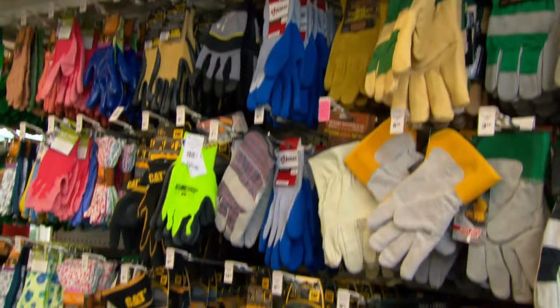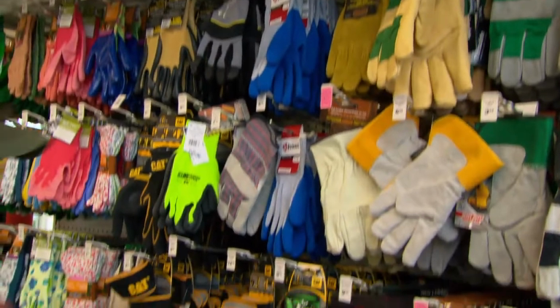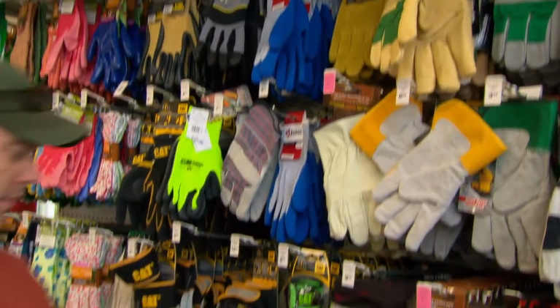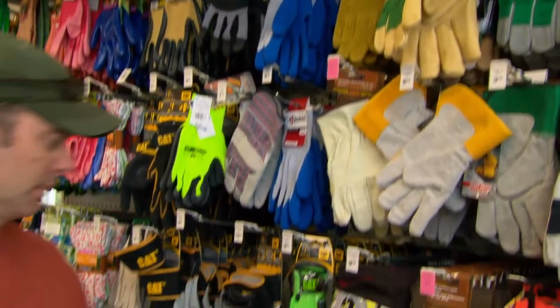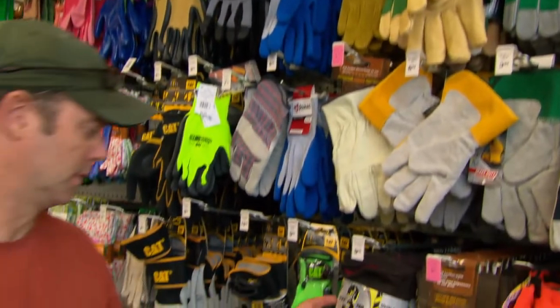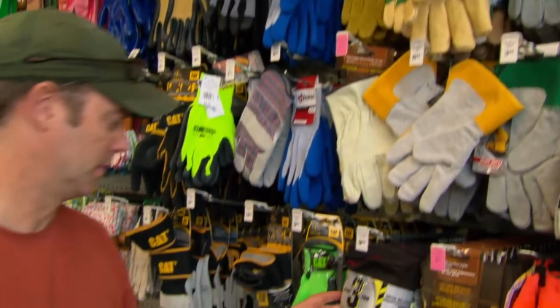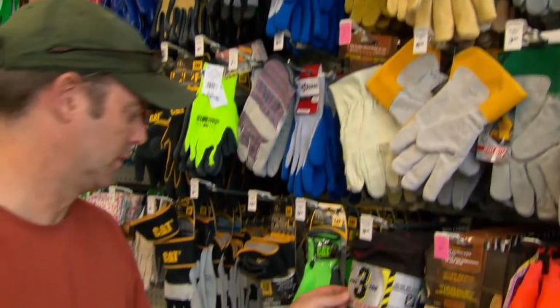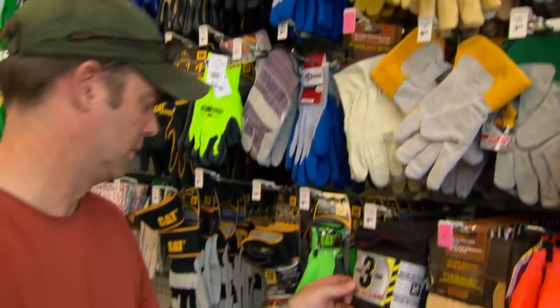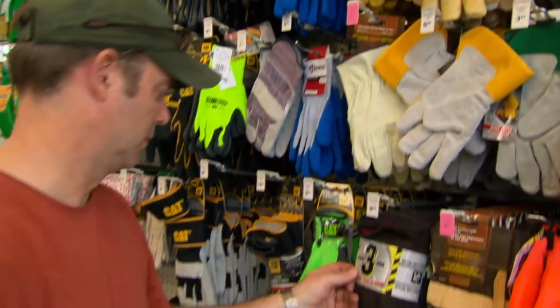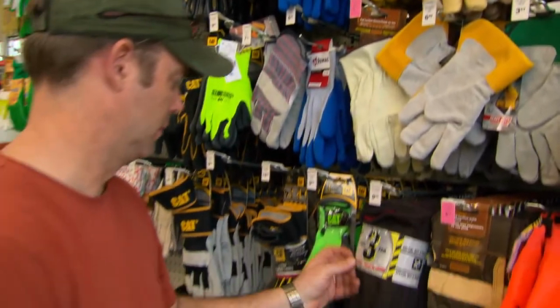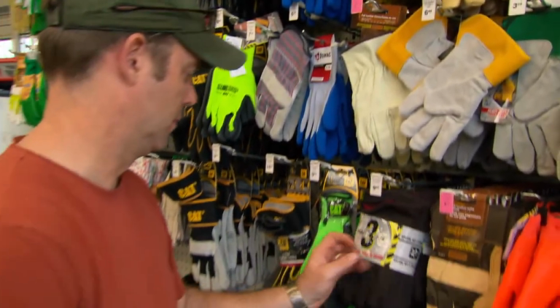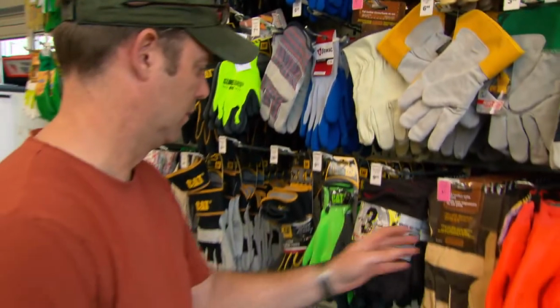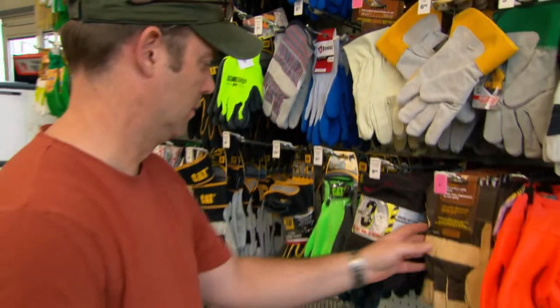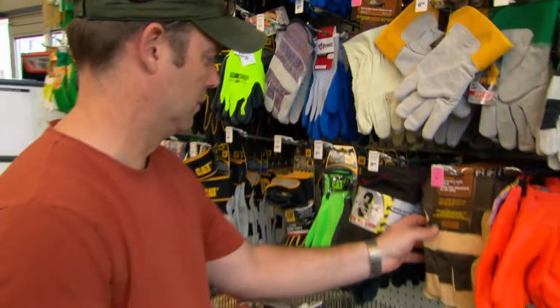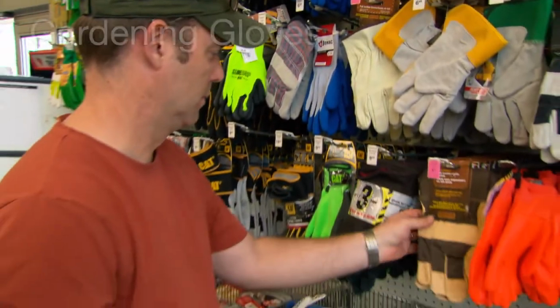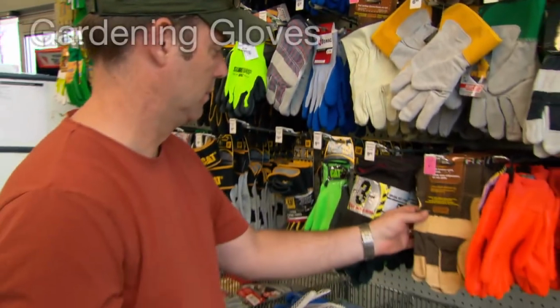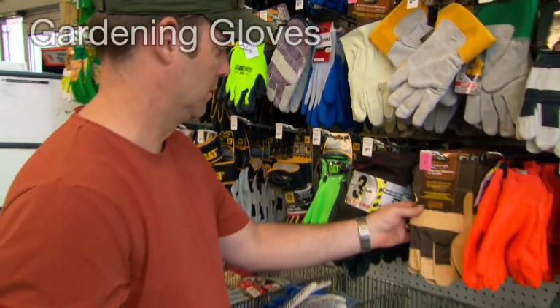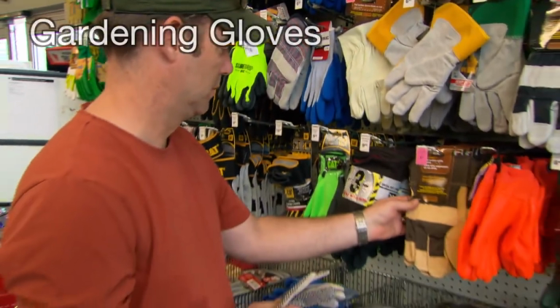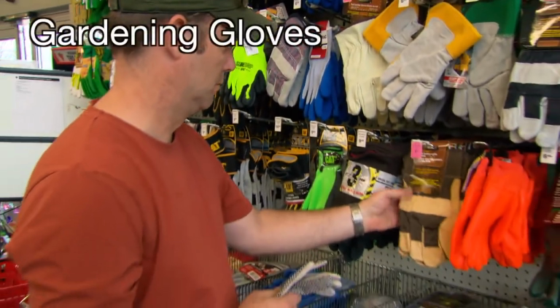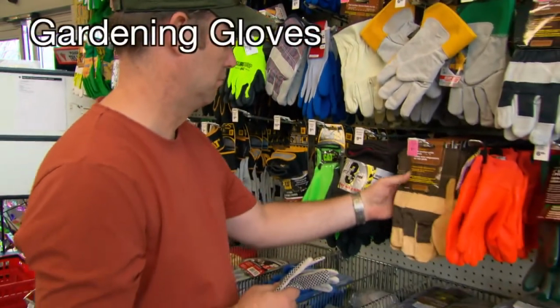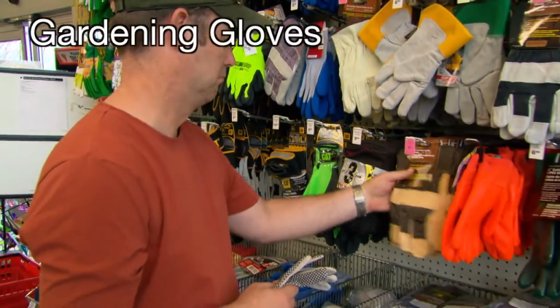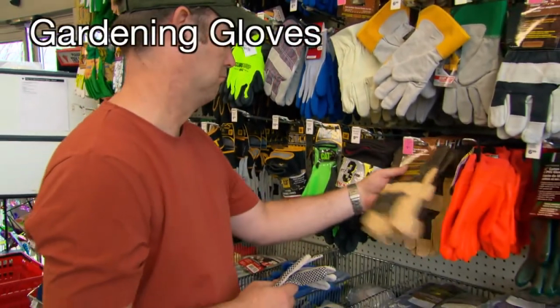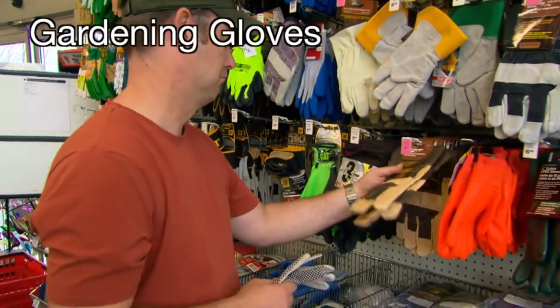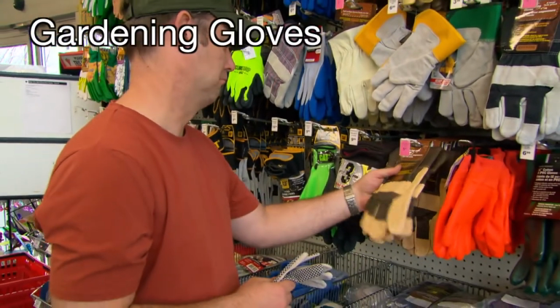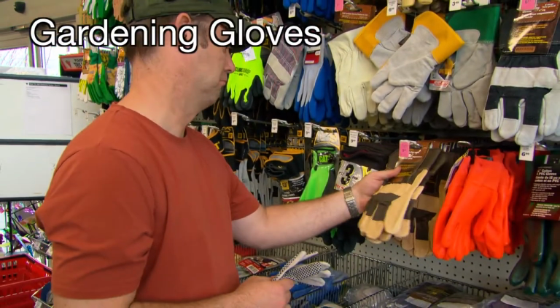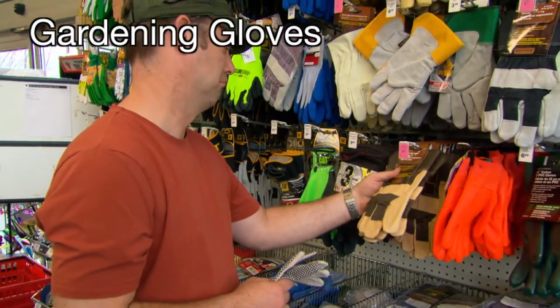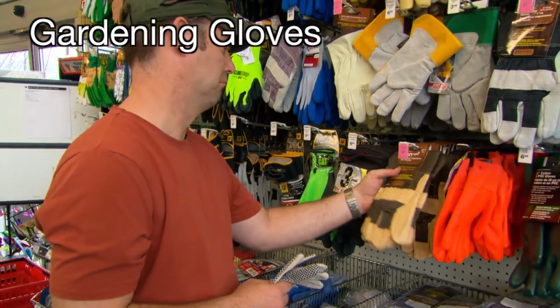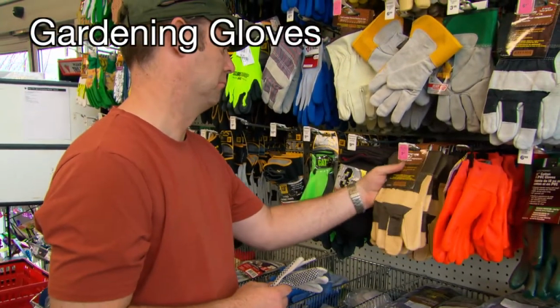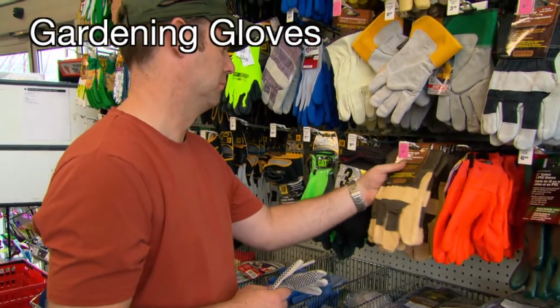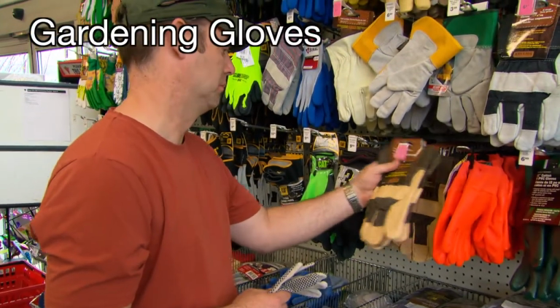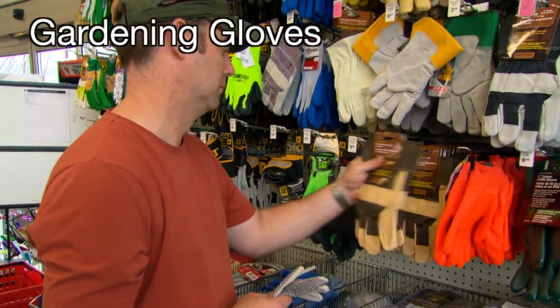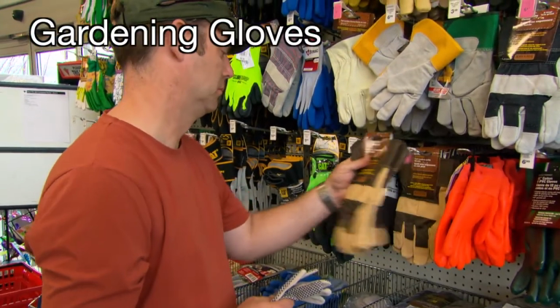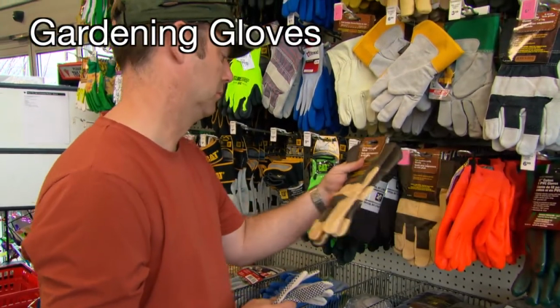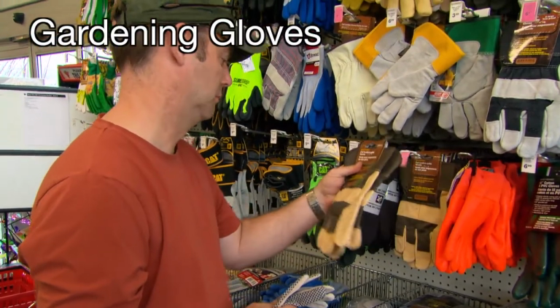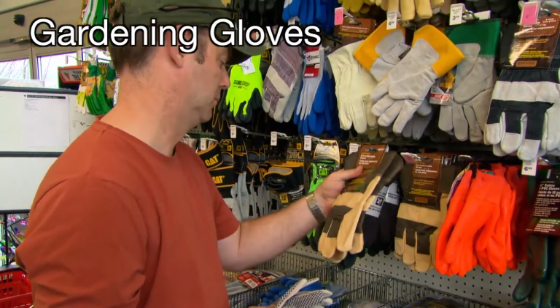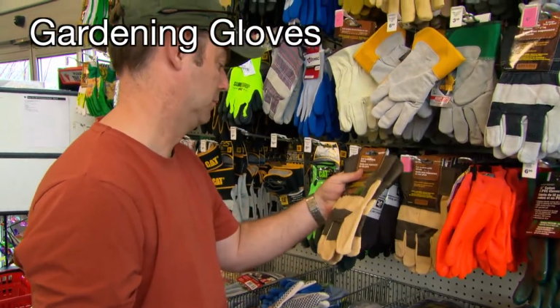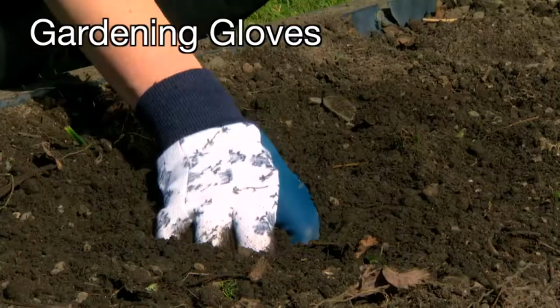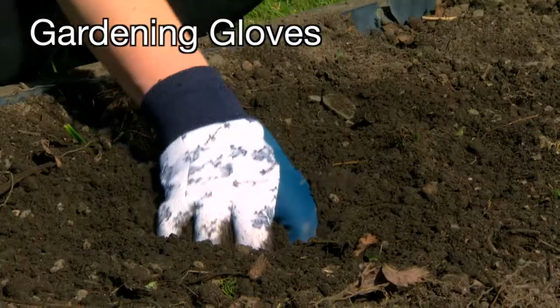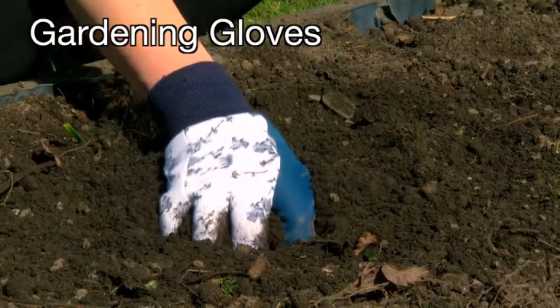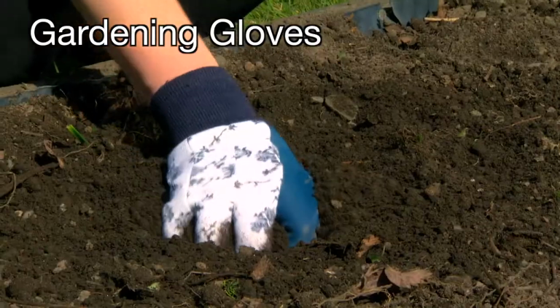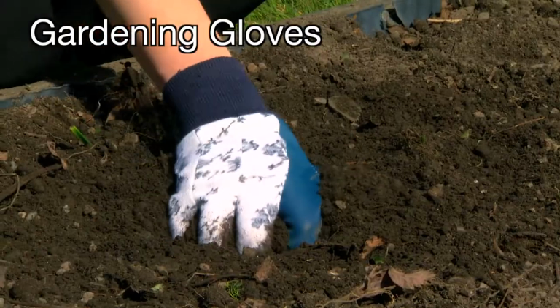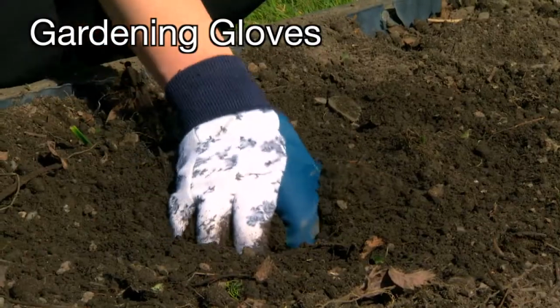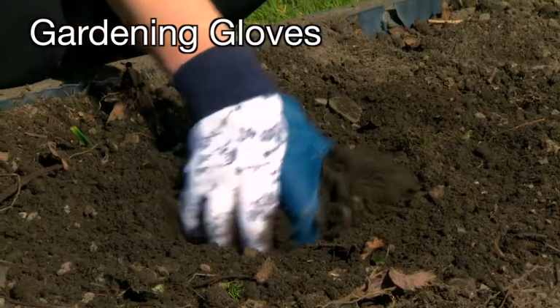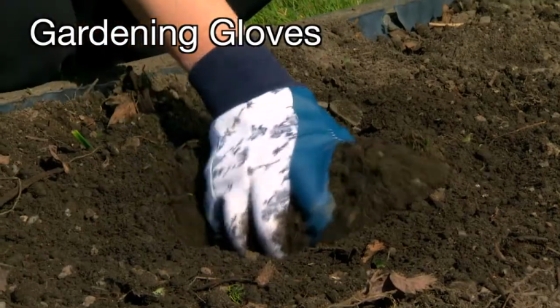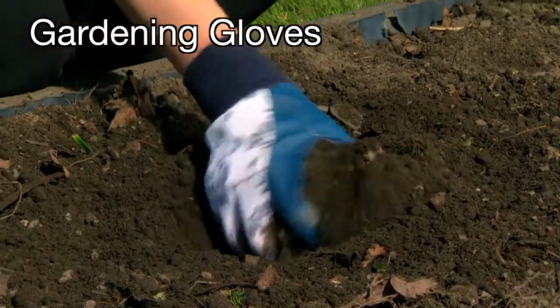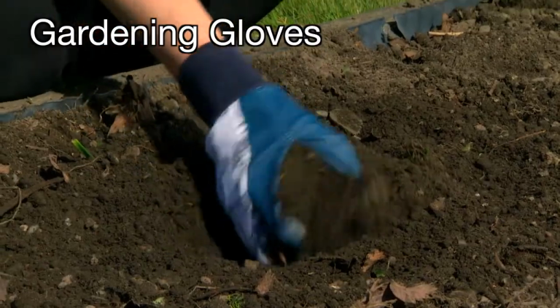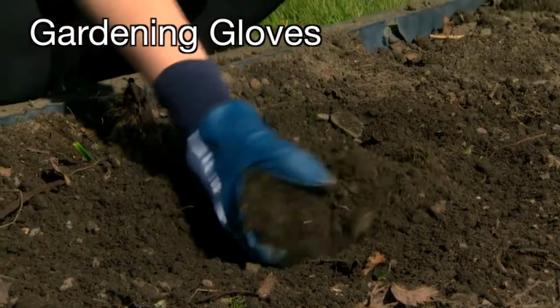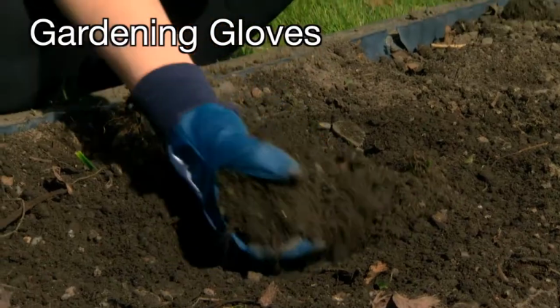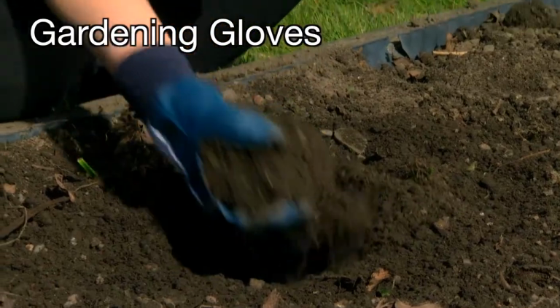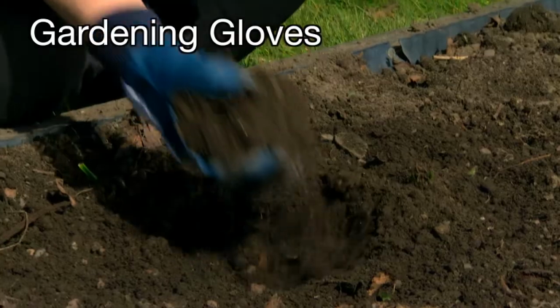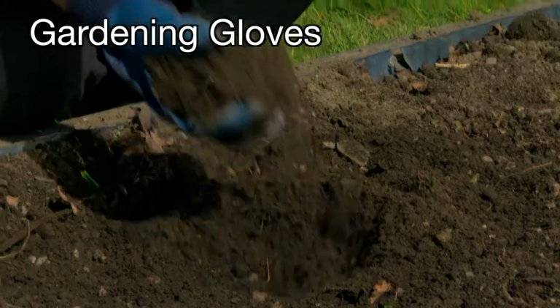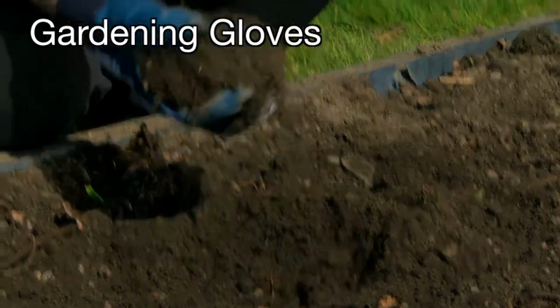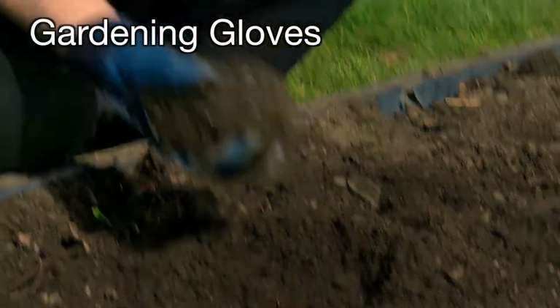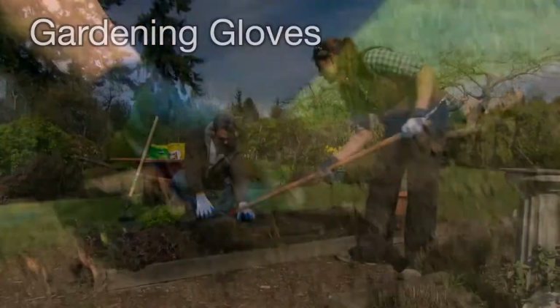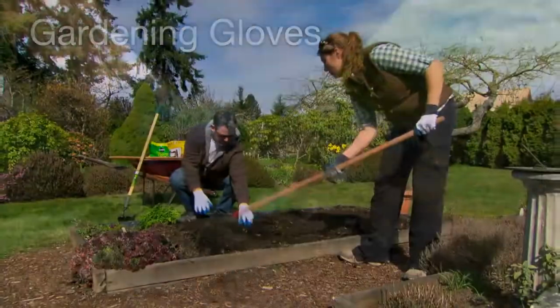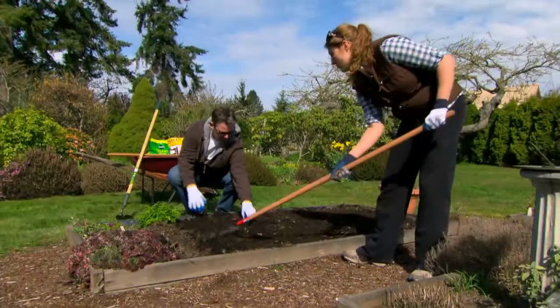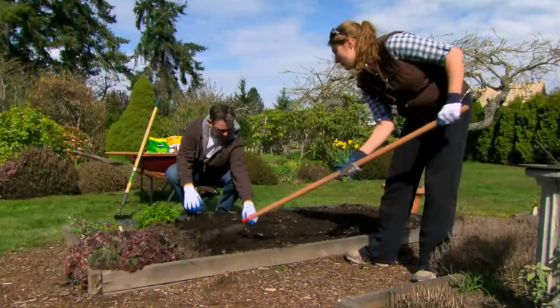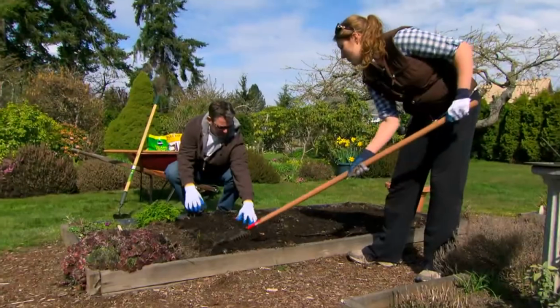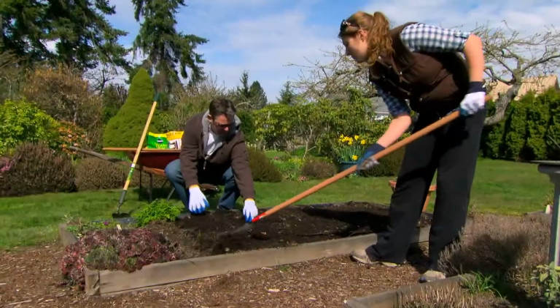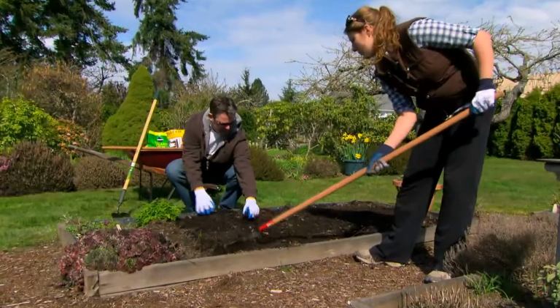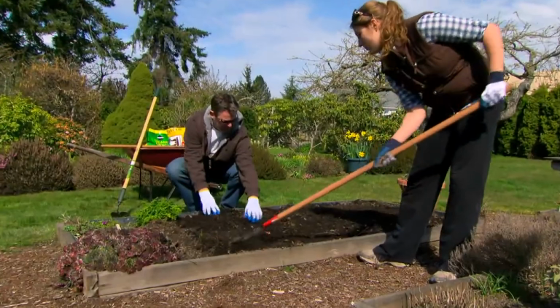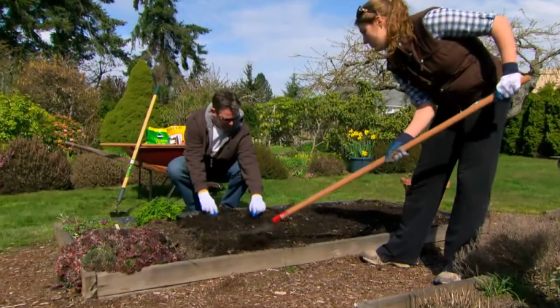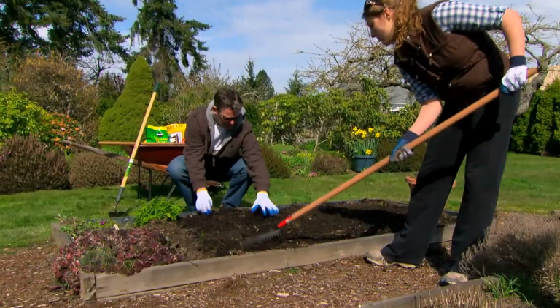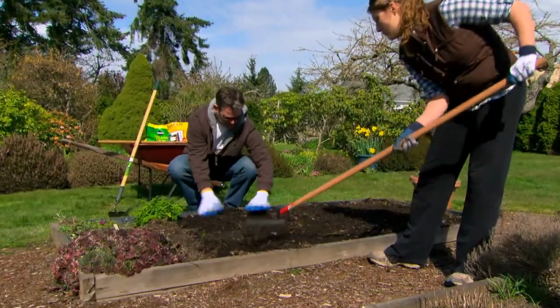And last but not least, gardening gloves are a necessity to protect your hands from wear and tear, as well as dirt and water.